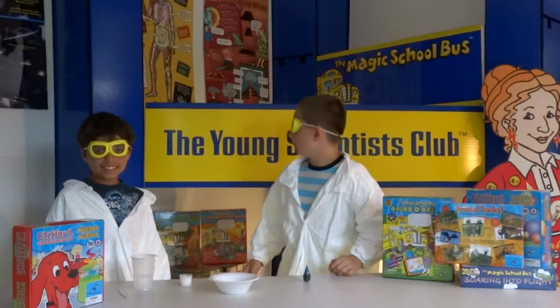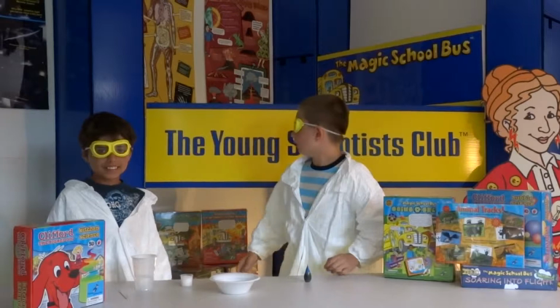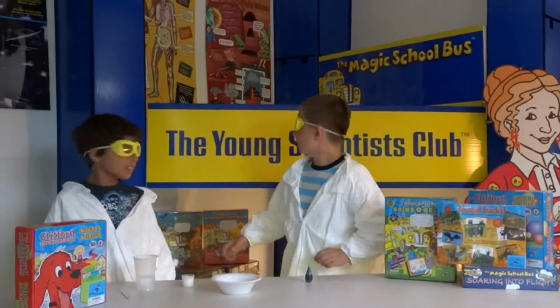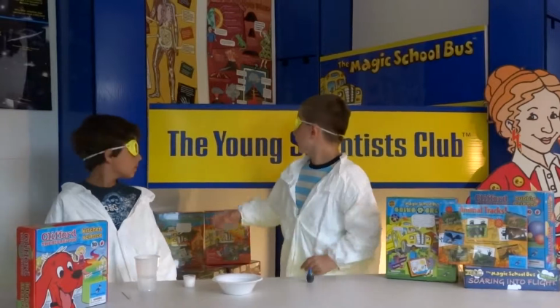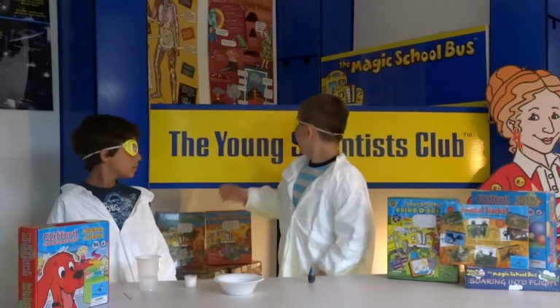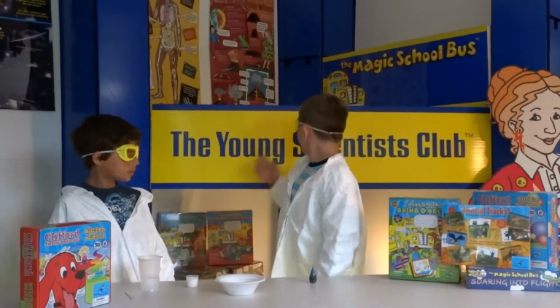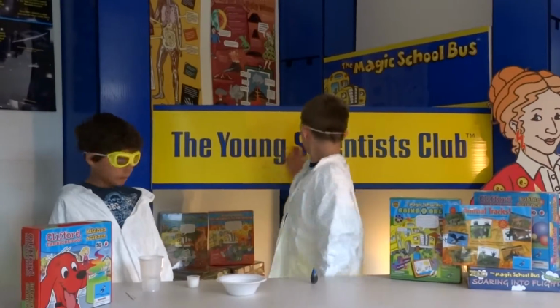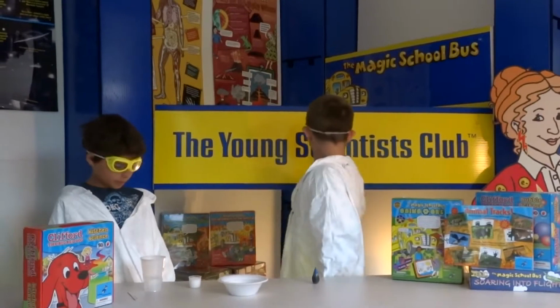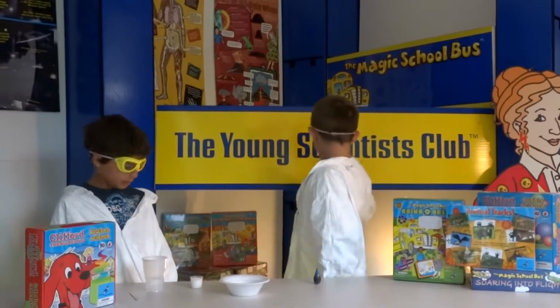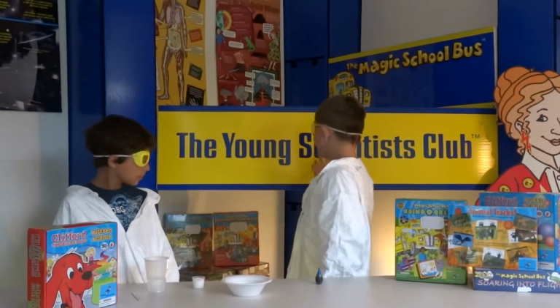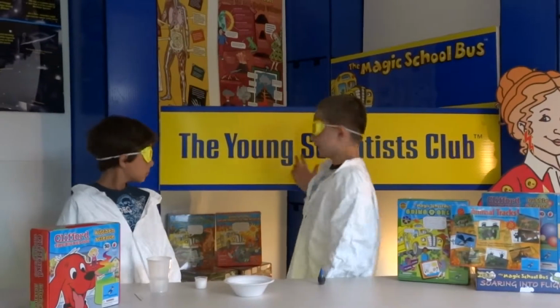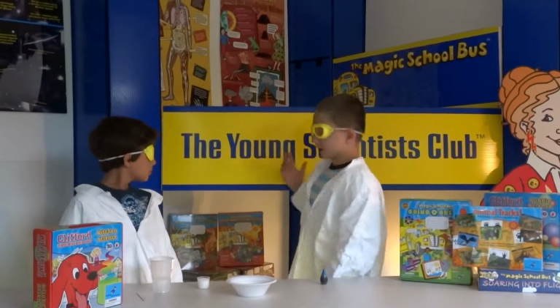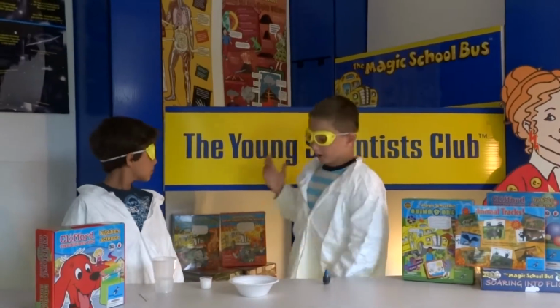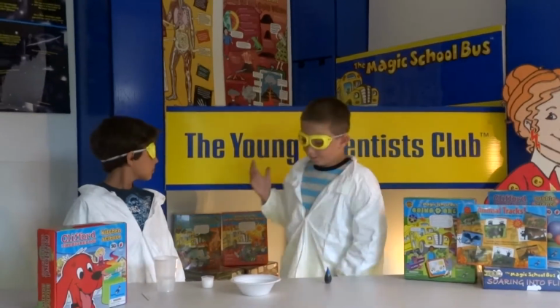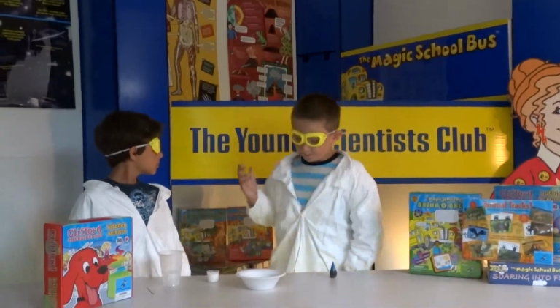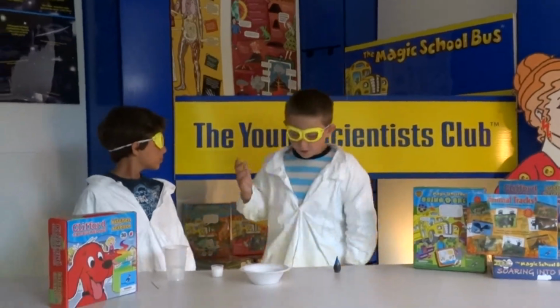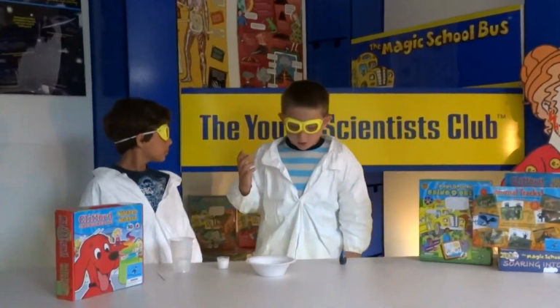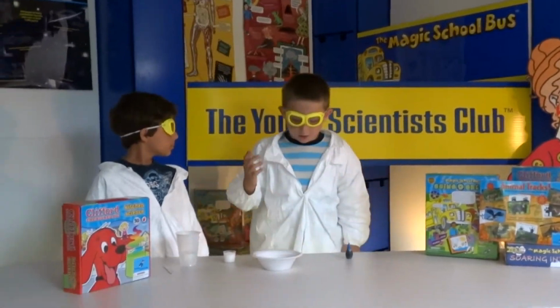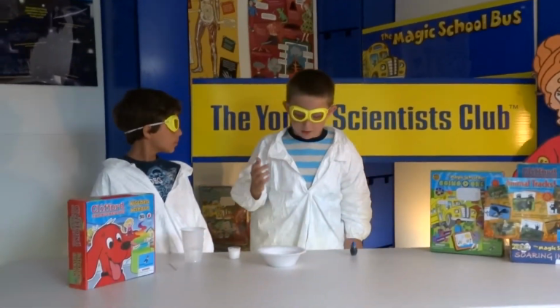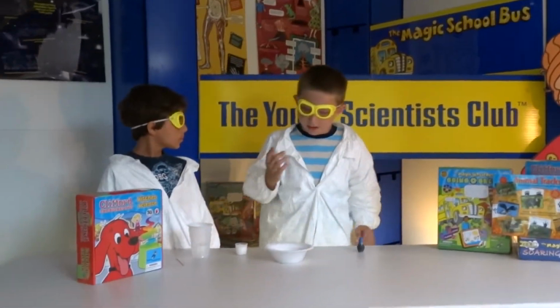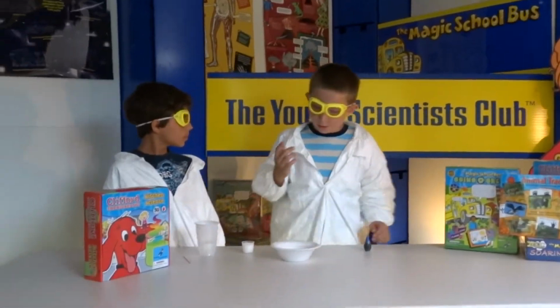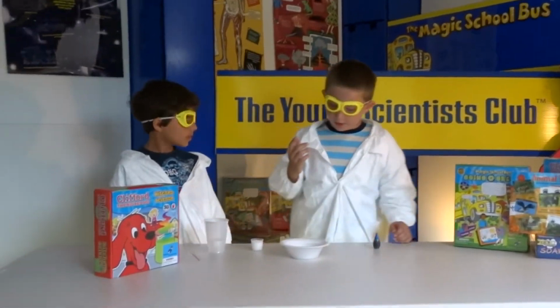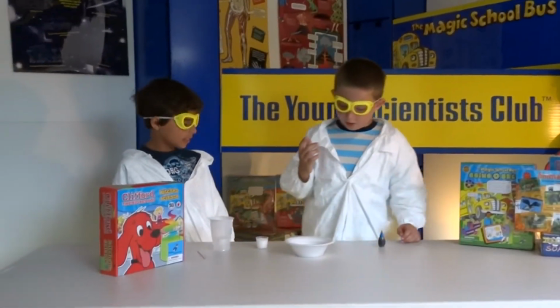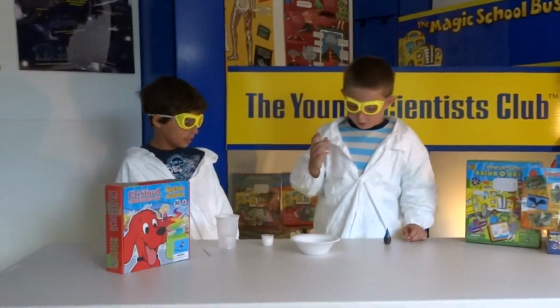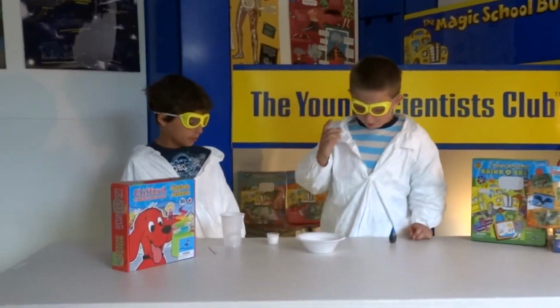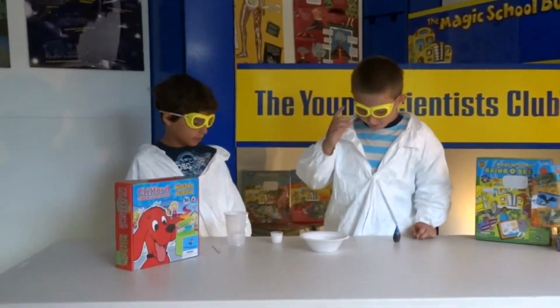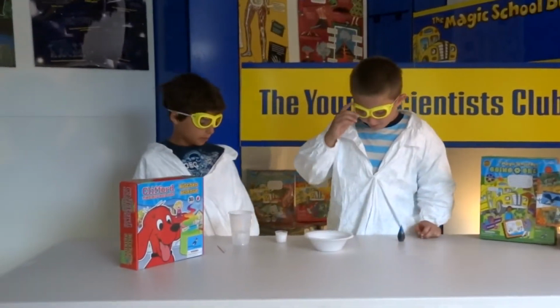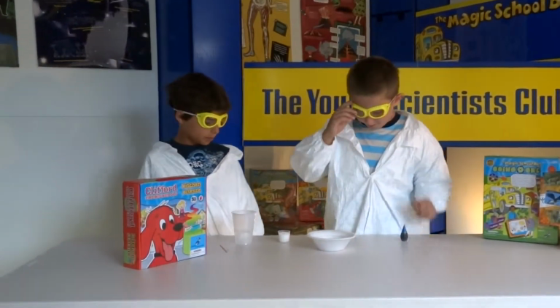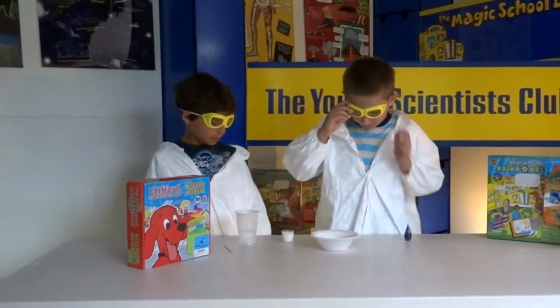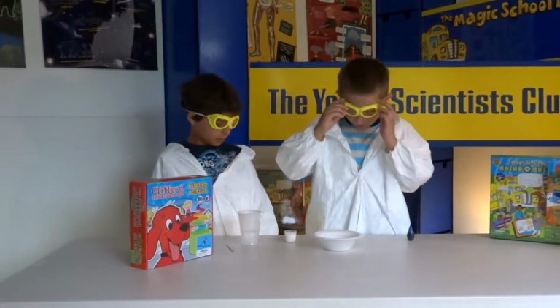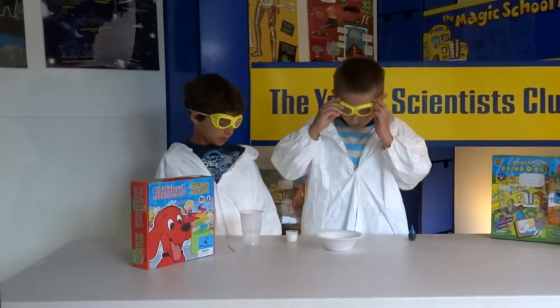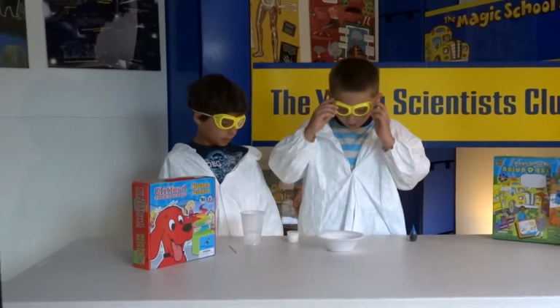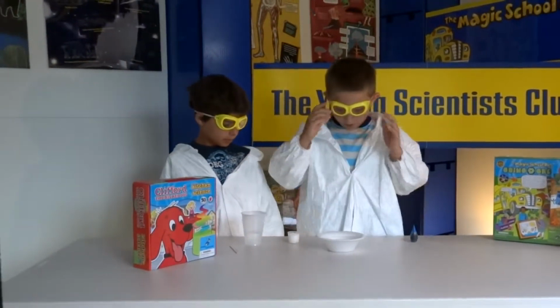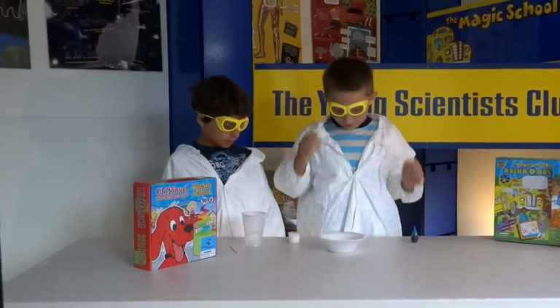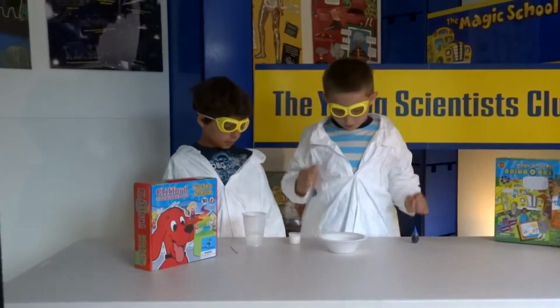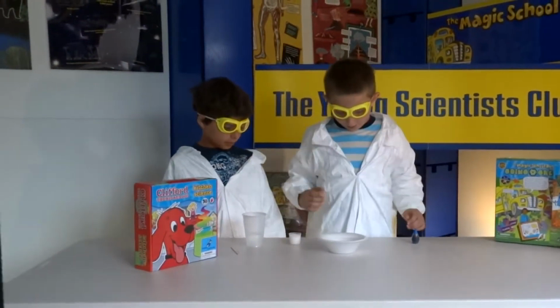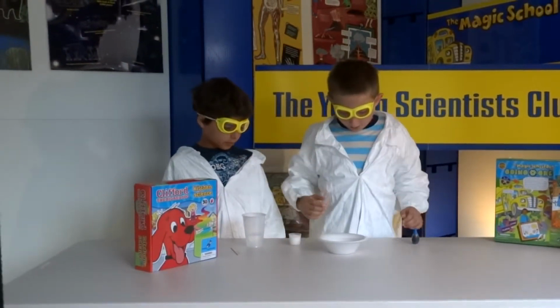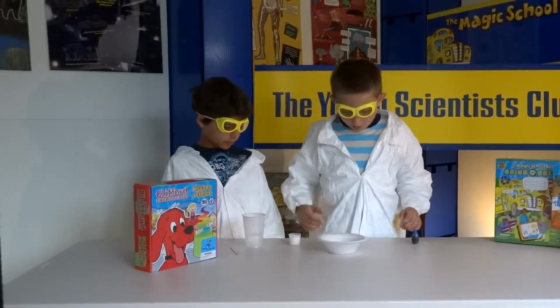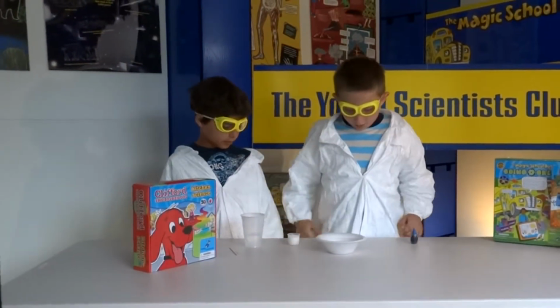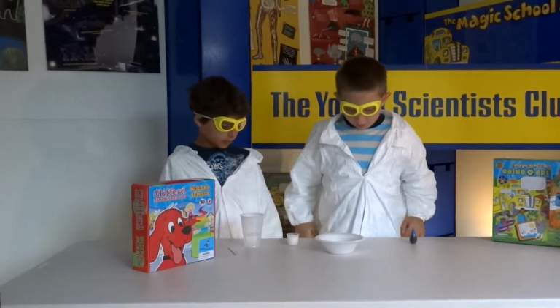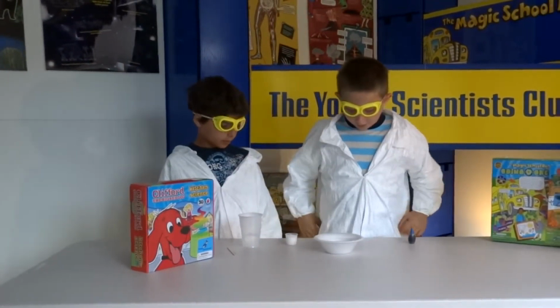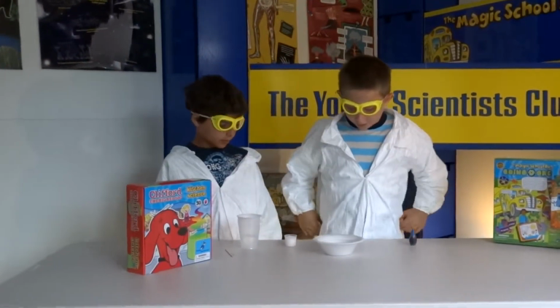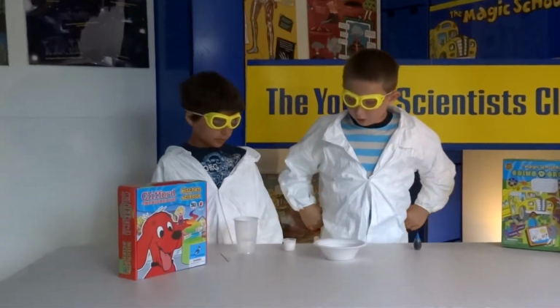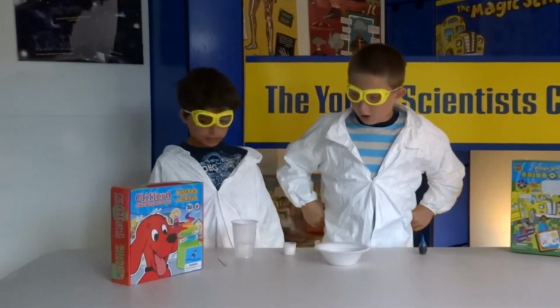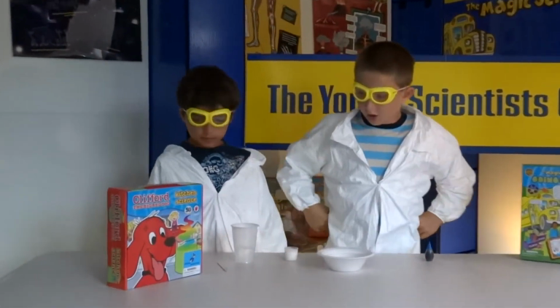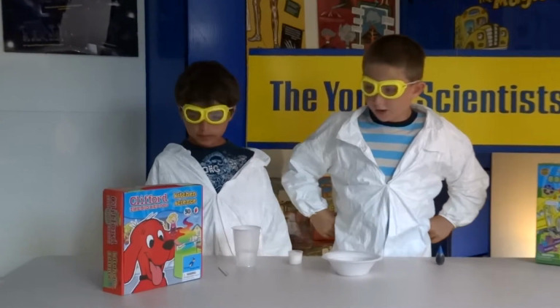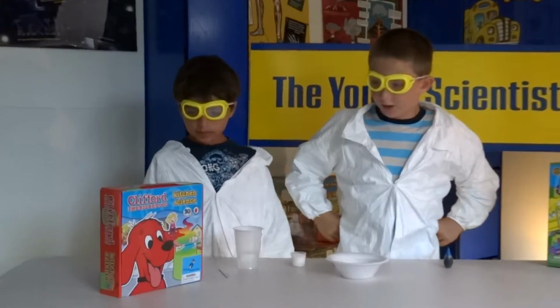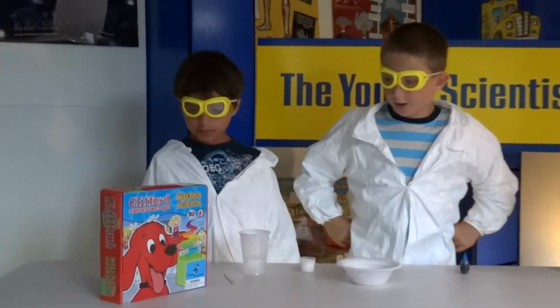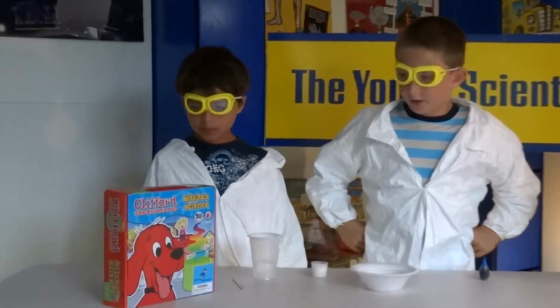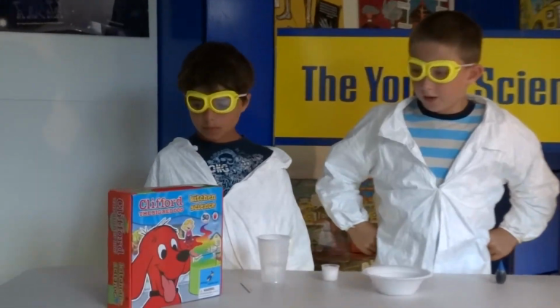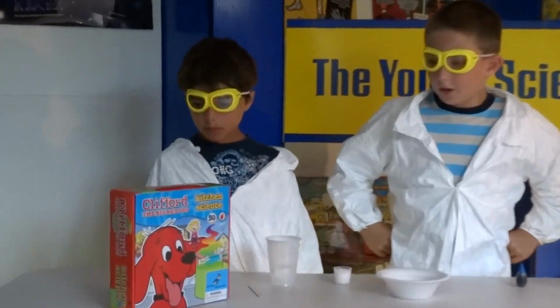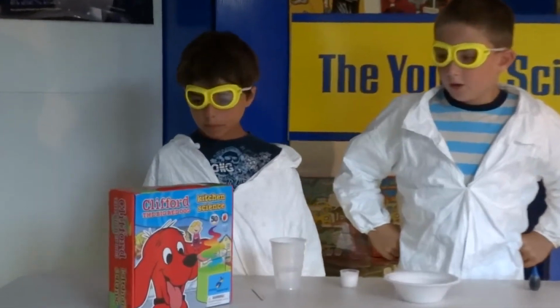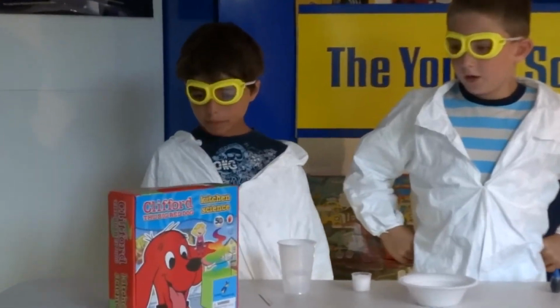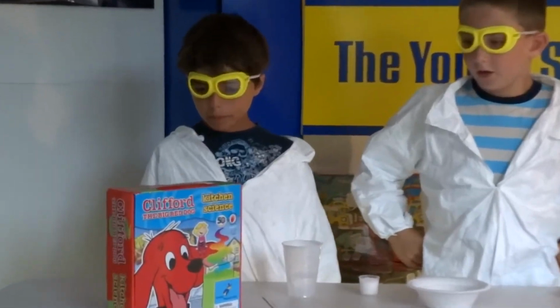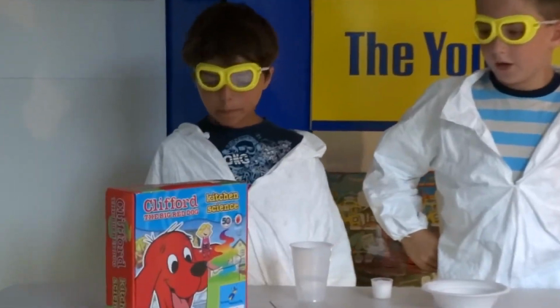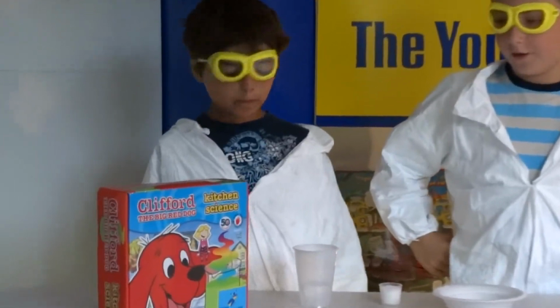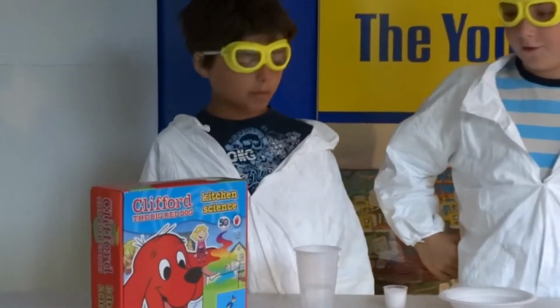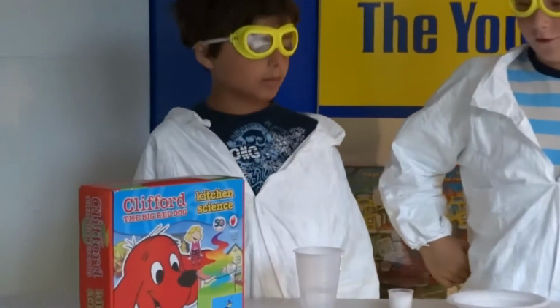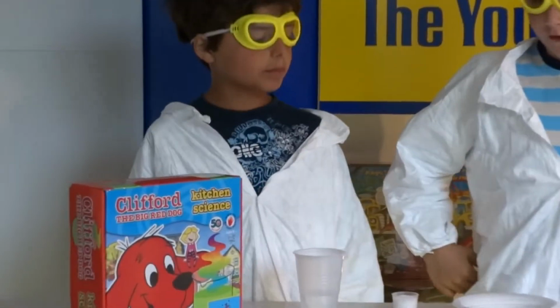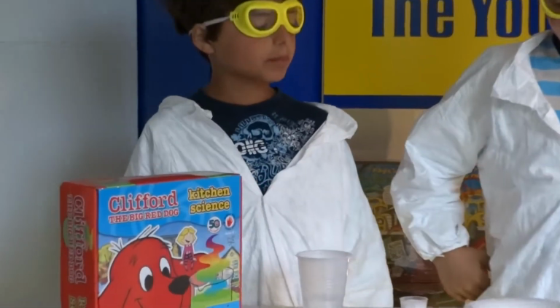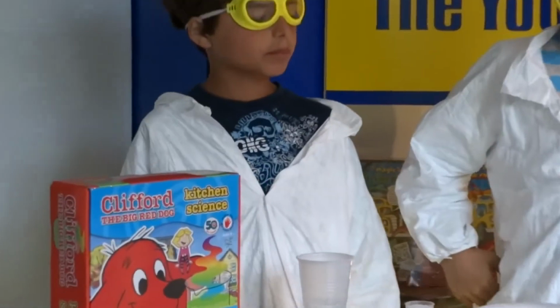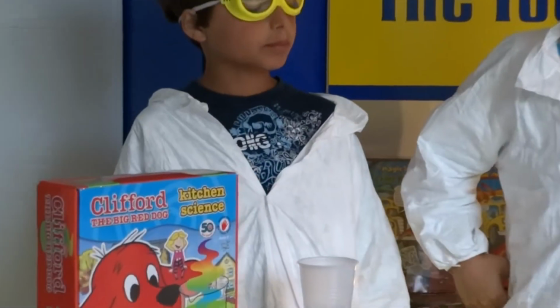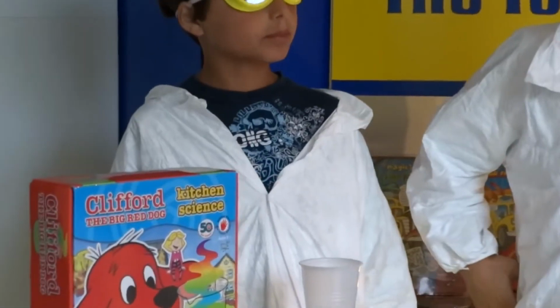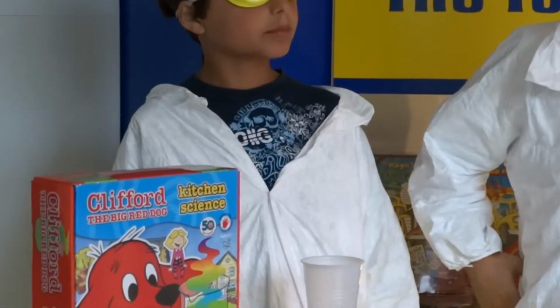Welcome to the Young Scientist Club. Today we are going to be working on the Crystal Garden in the Kitchen Science Kit.